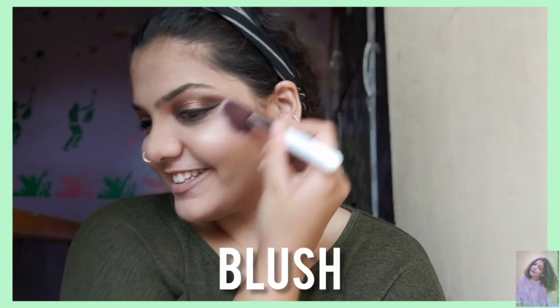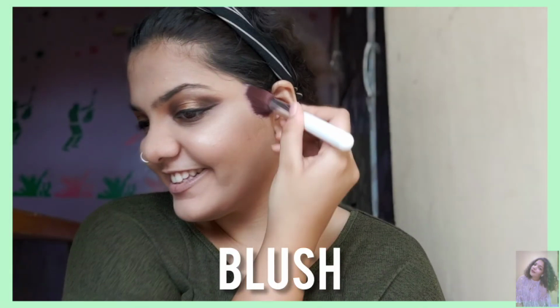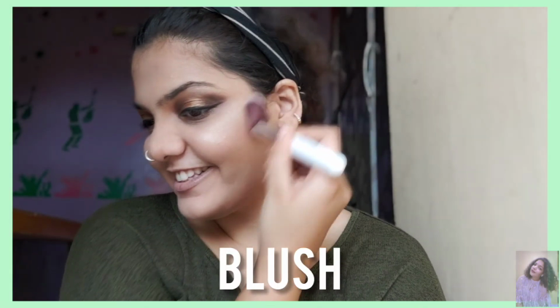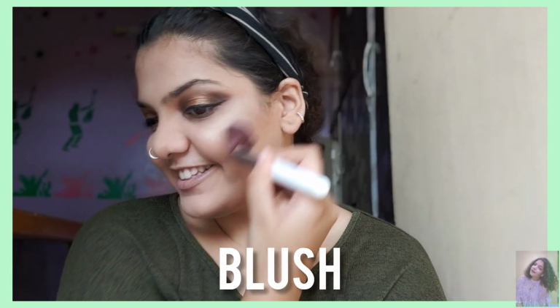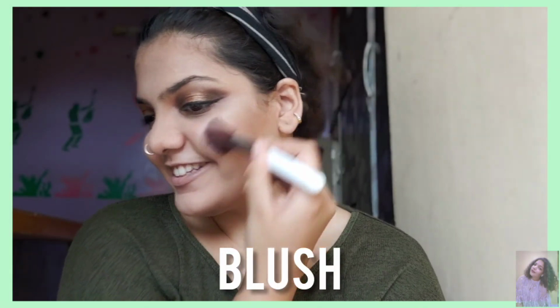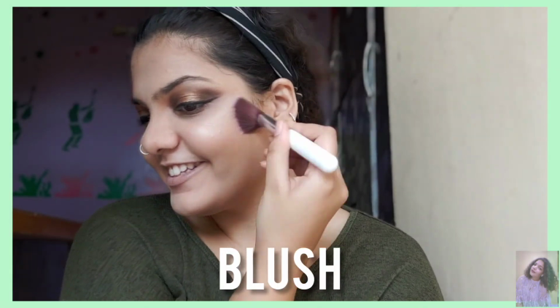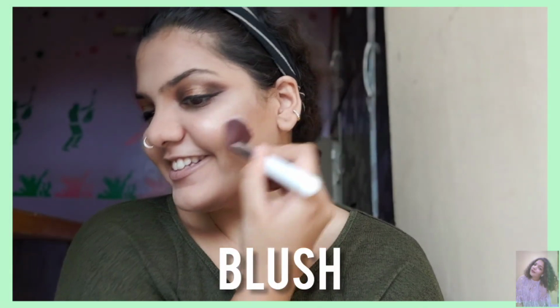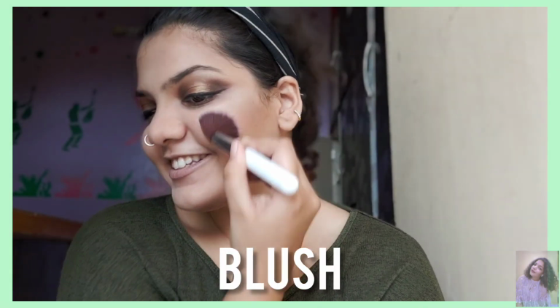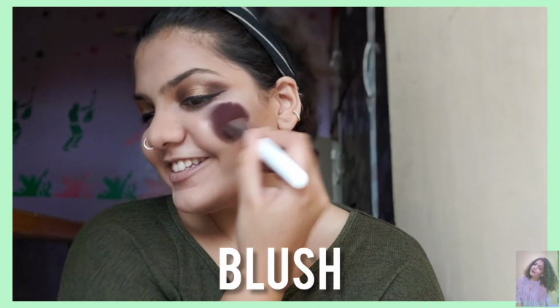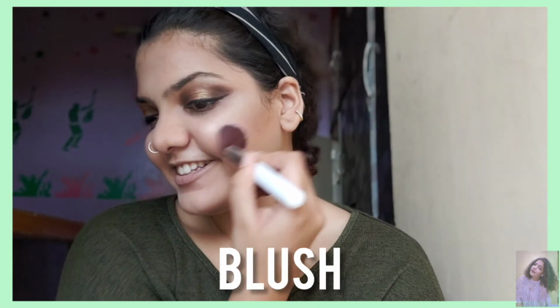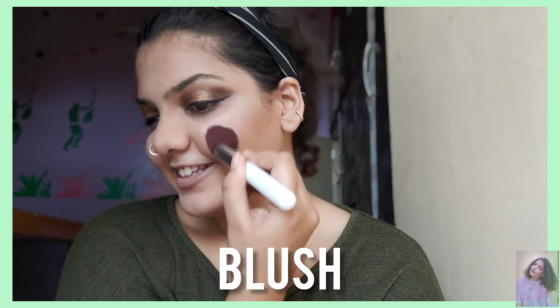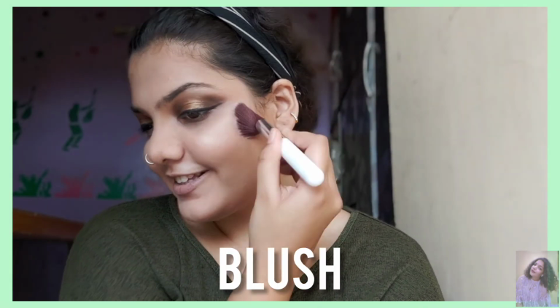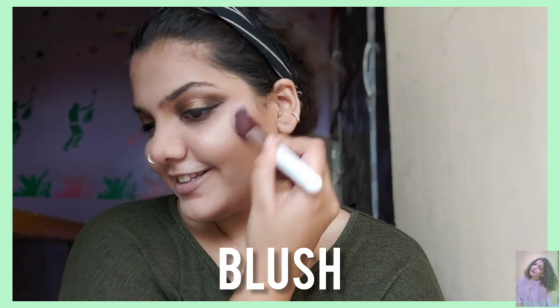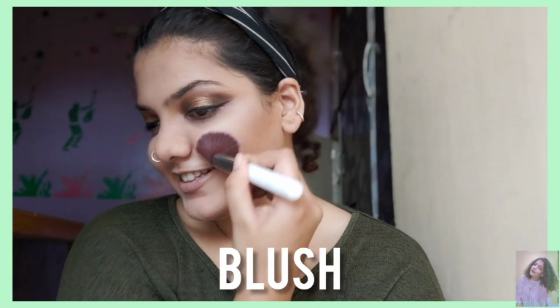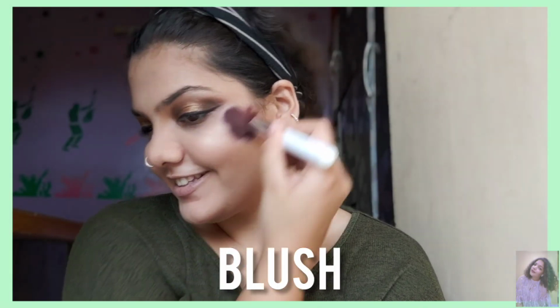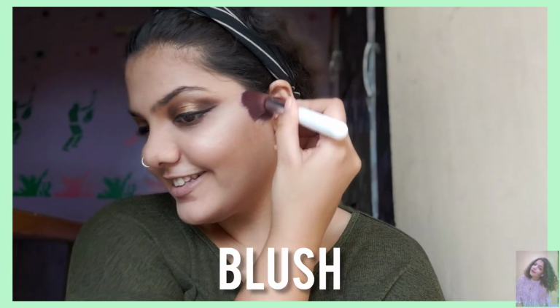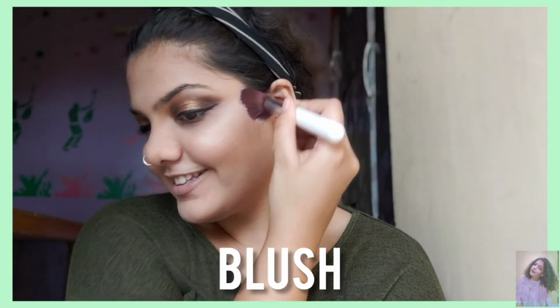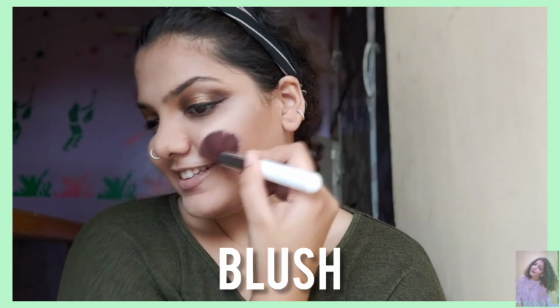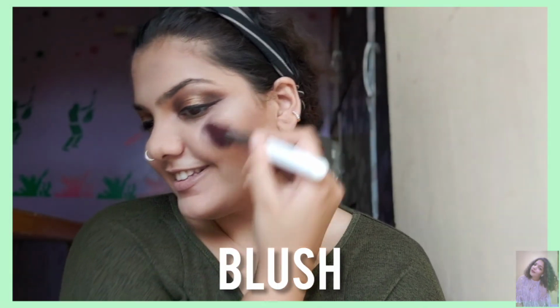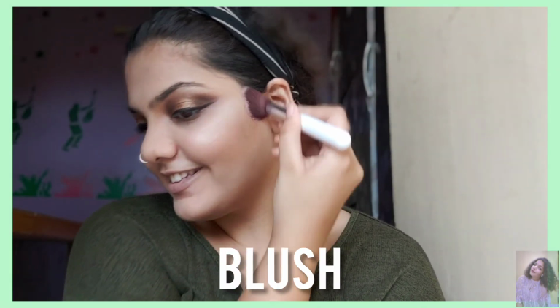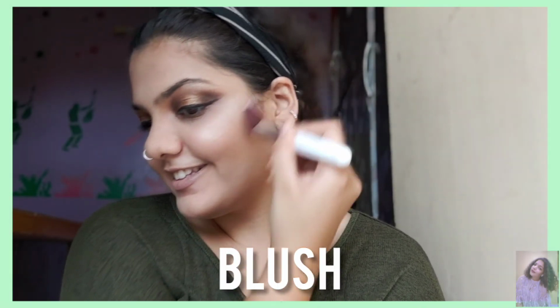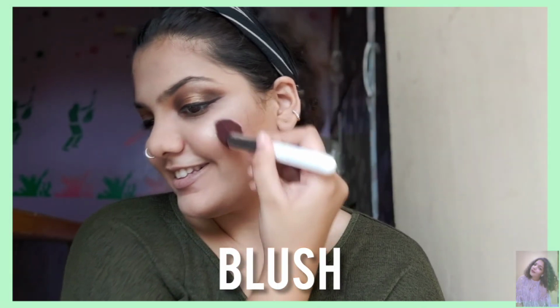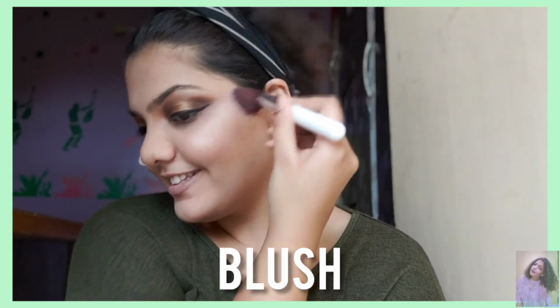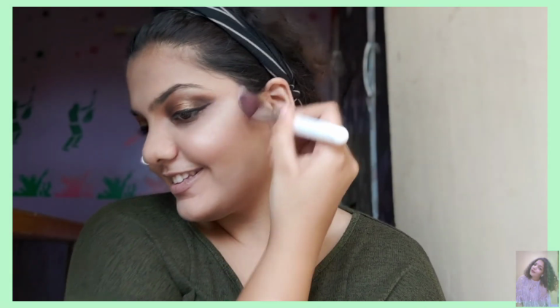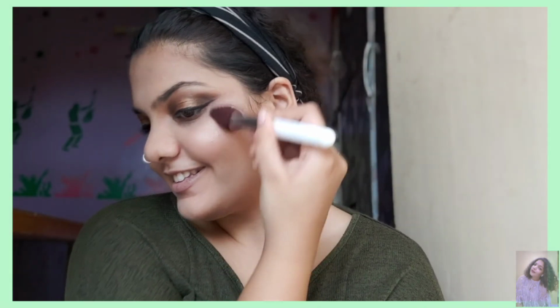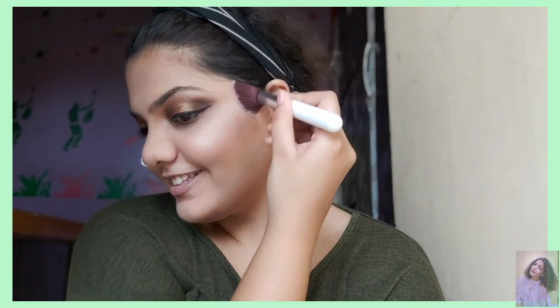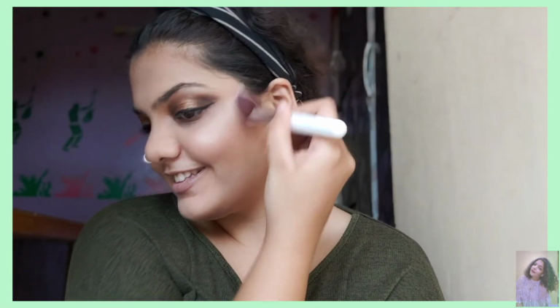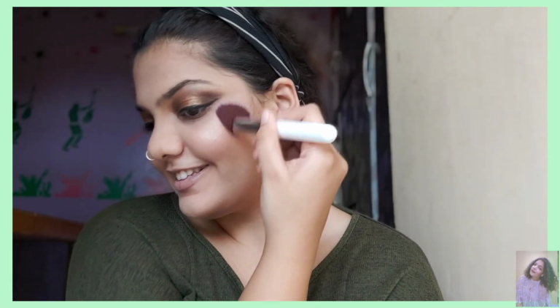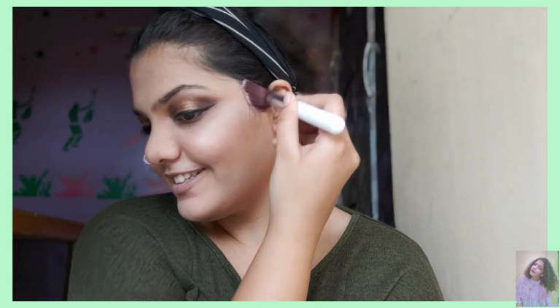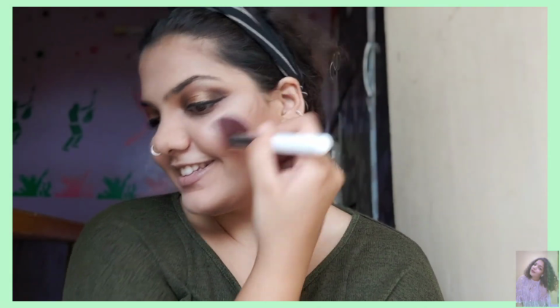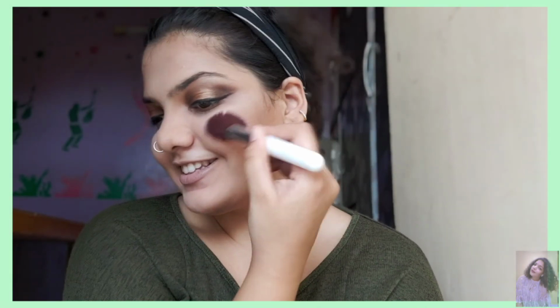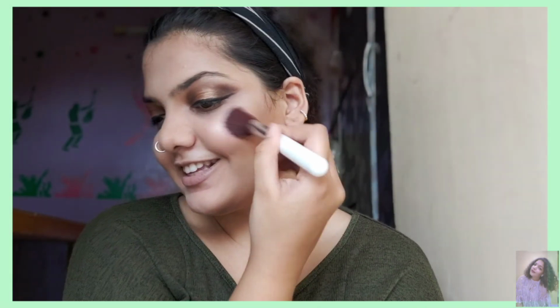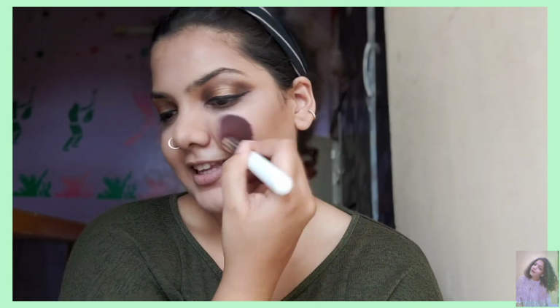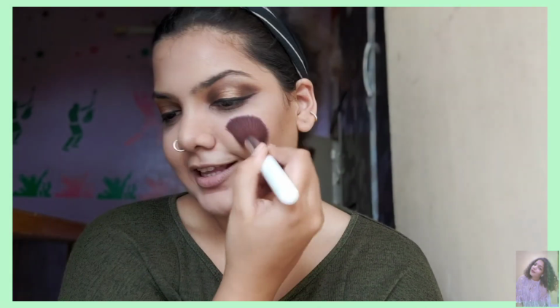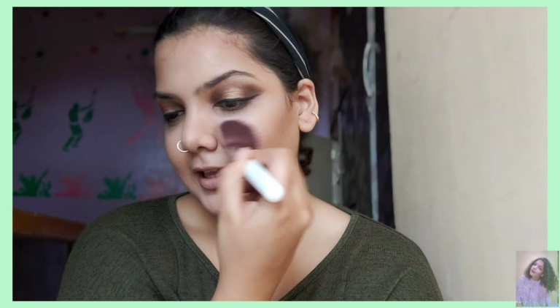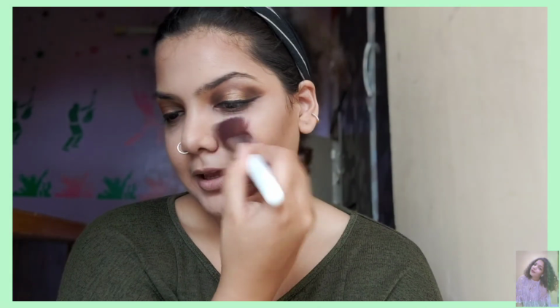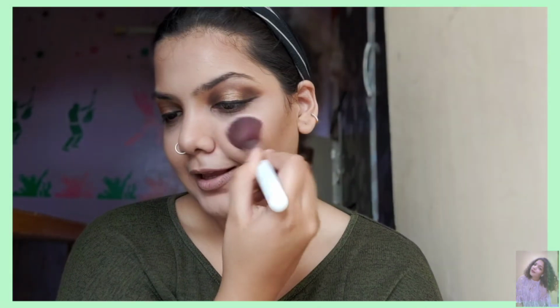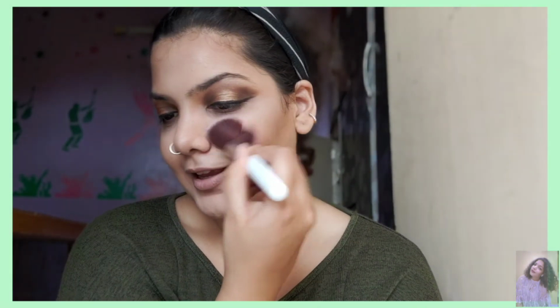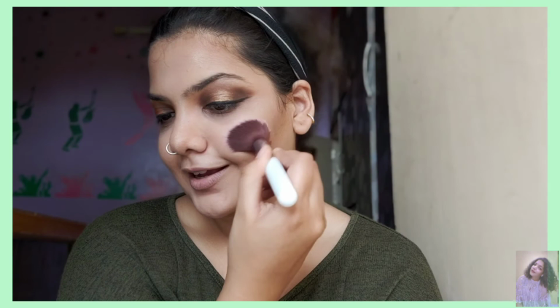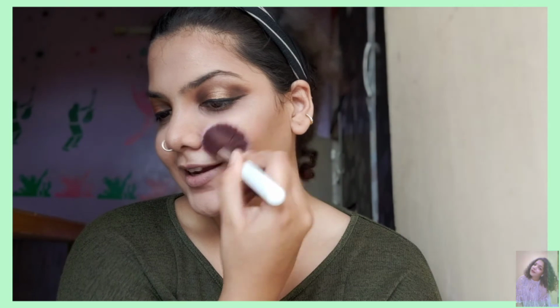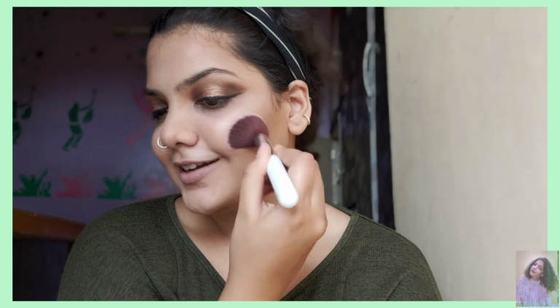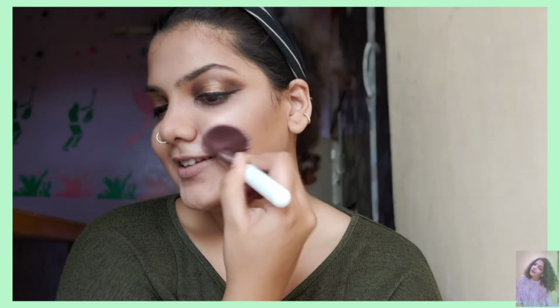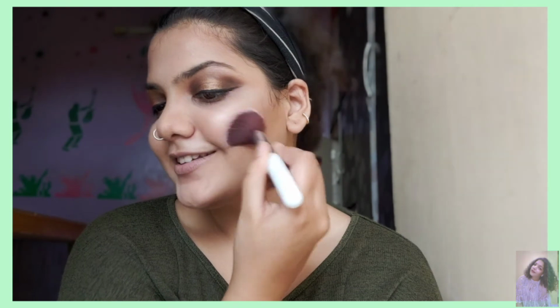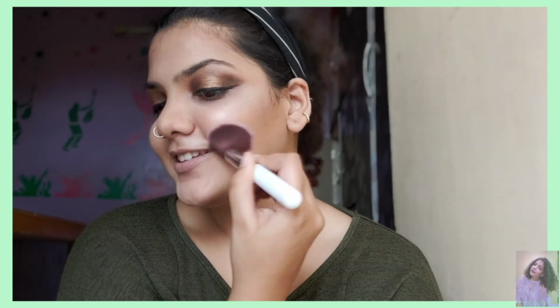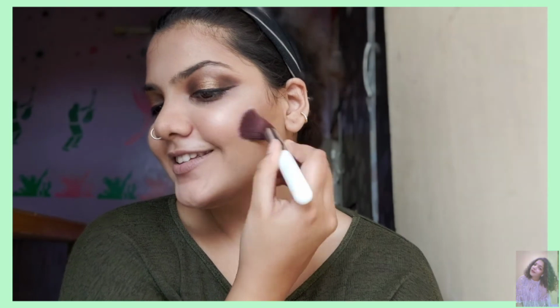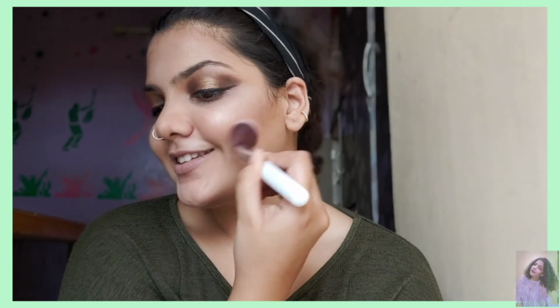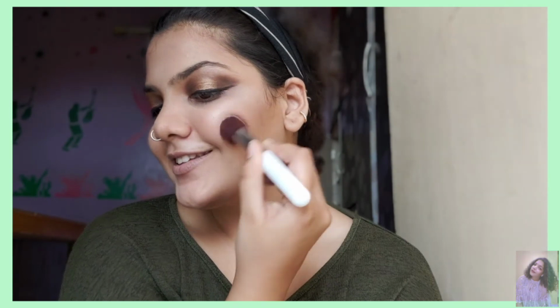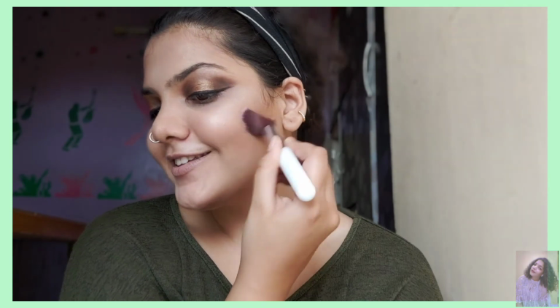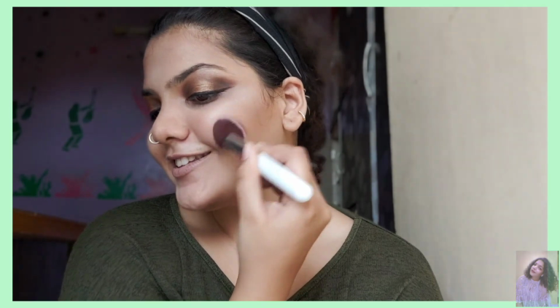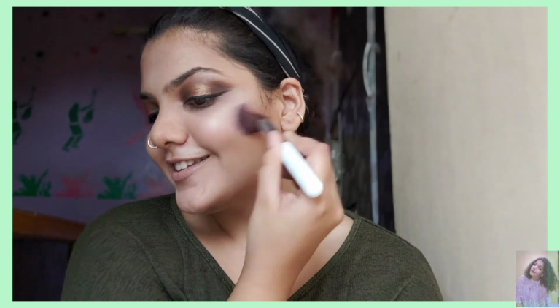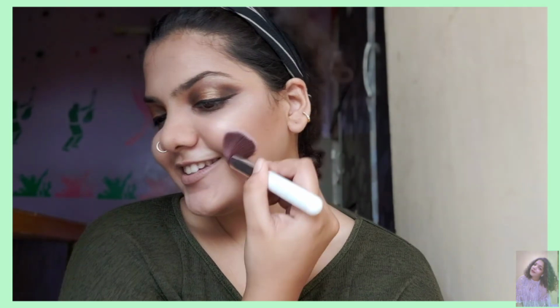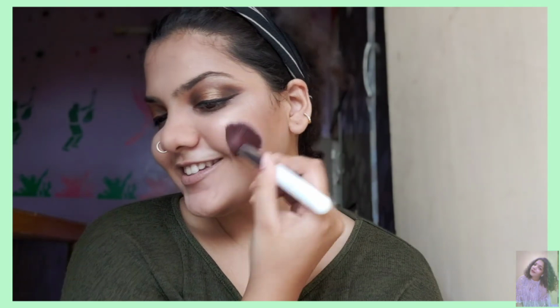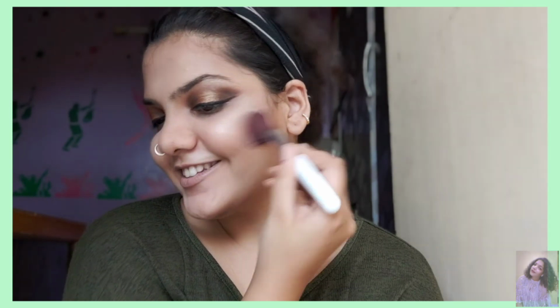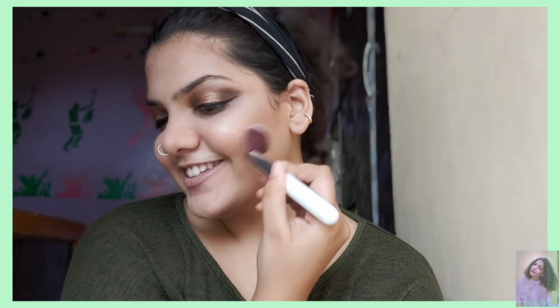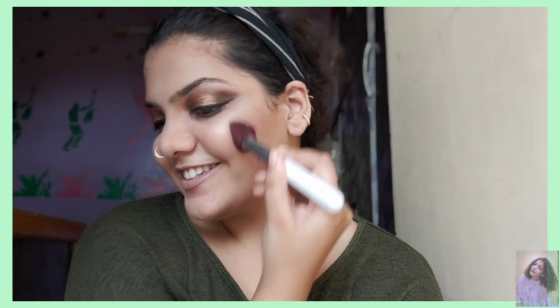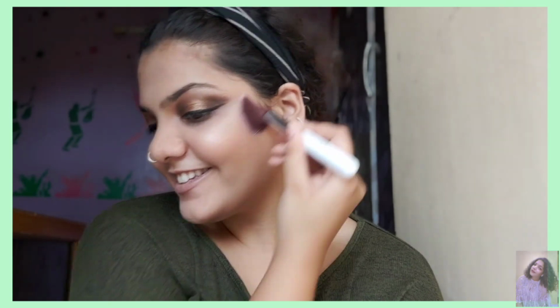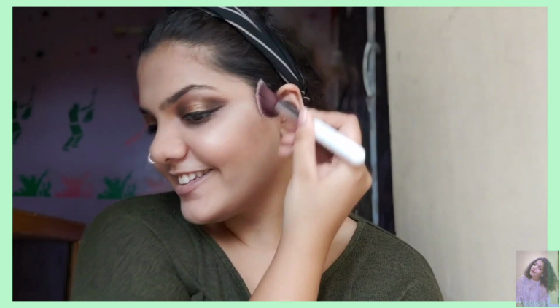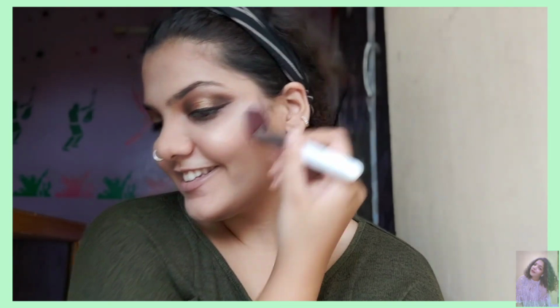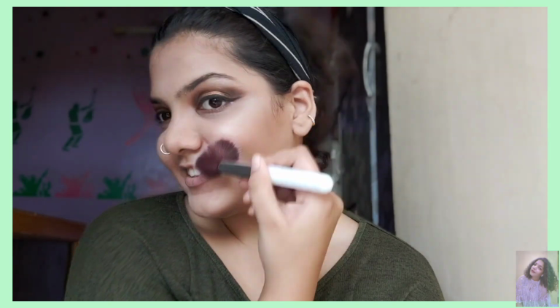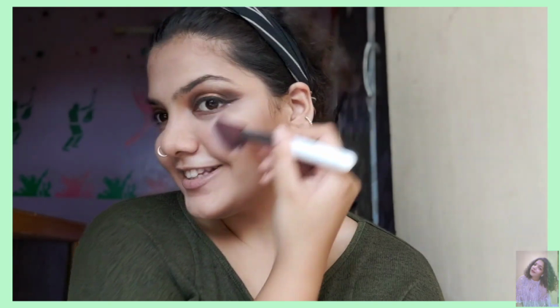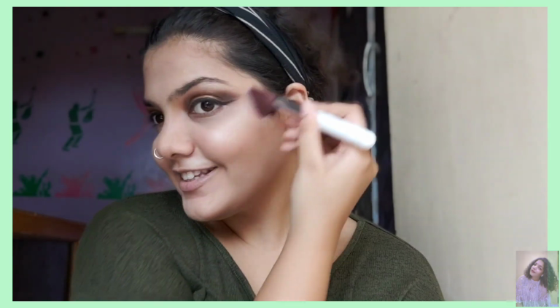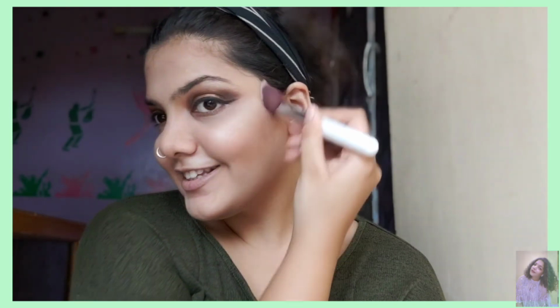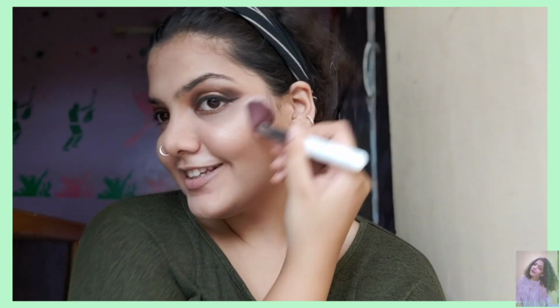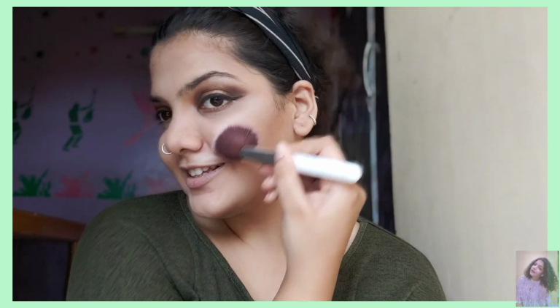Next step is blush. Just smile and apply on the apples of your cheeks and even the cheekbones so that you get an uplifted look.